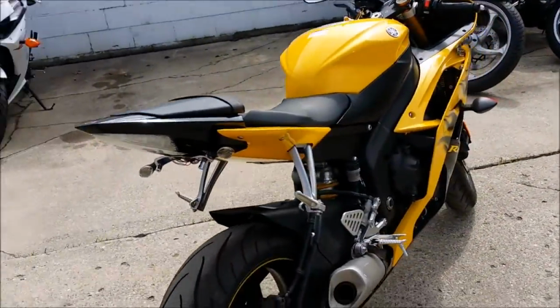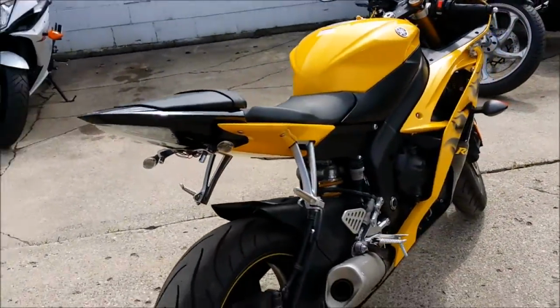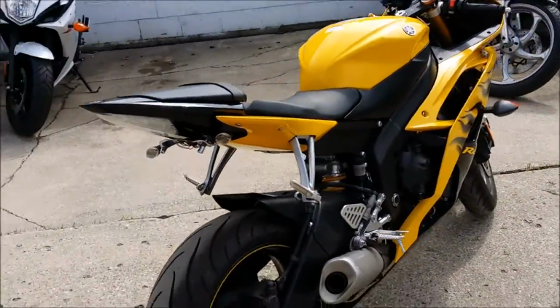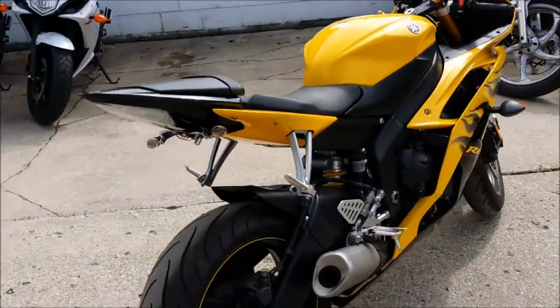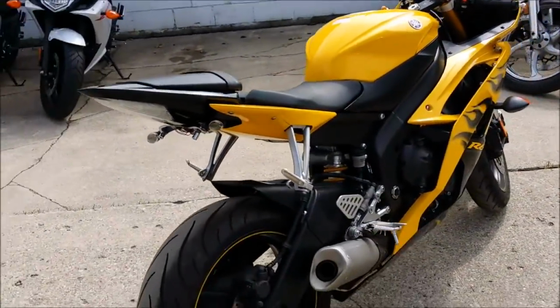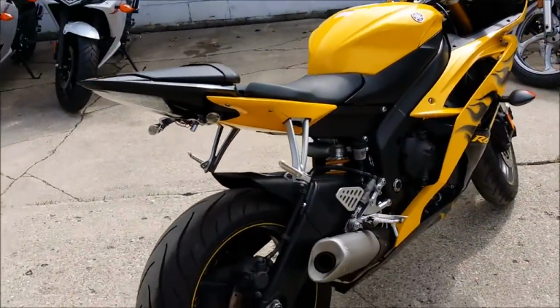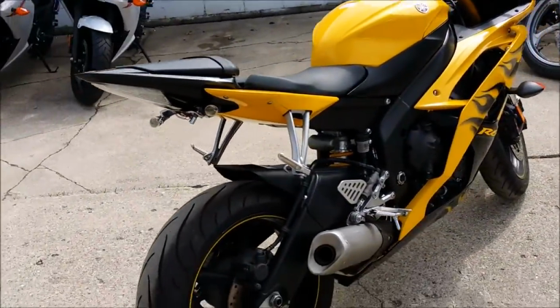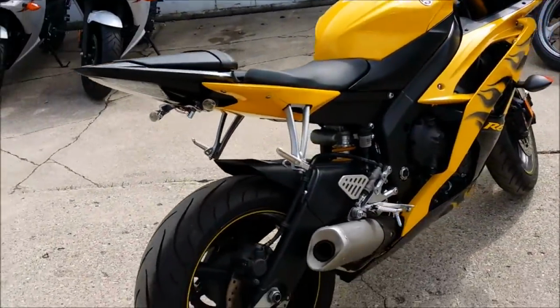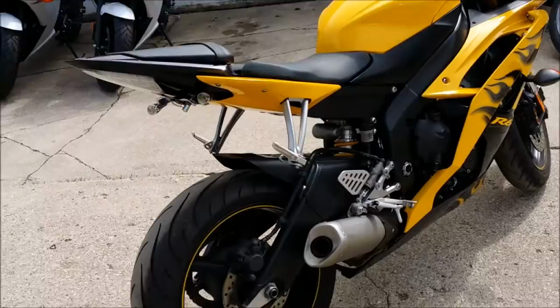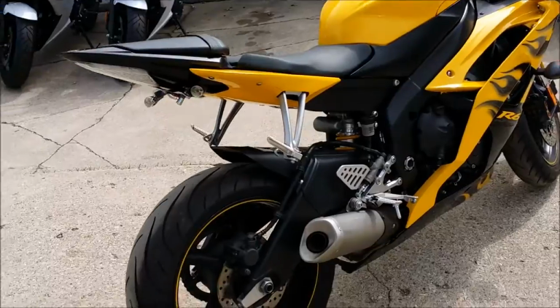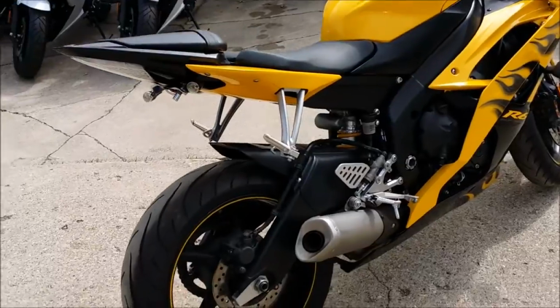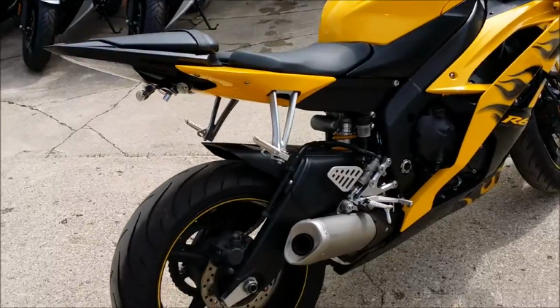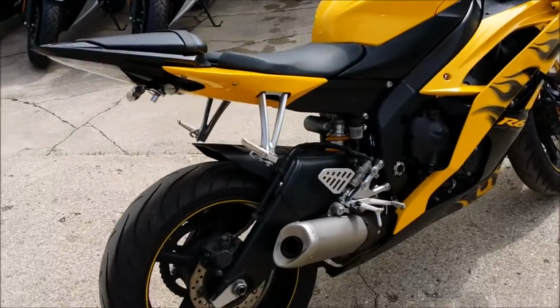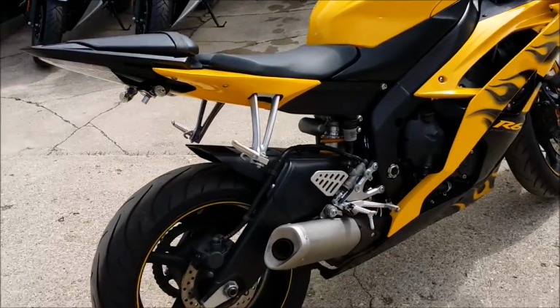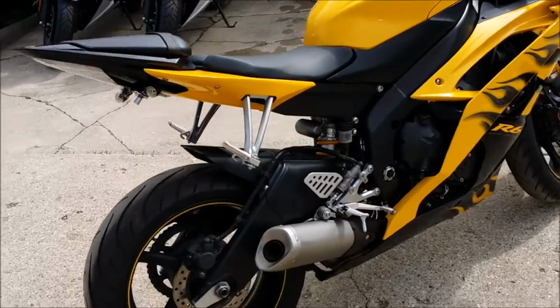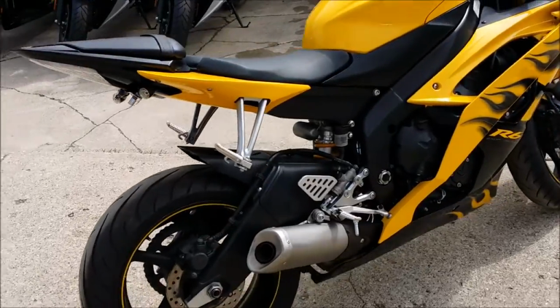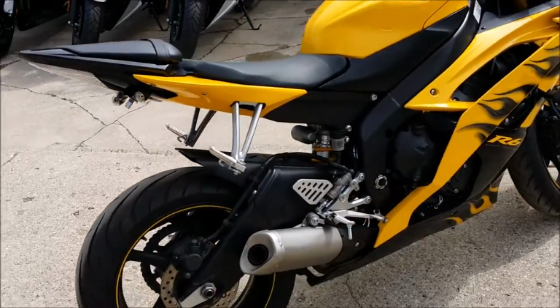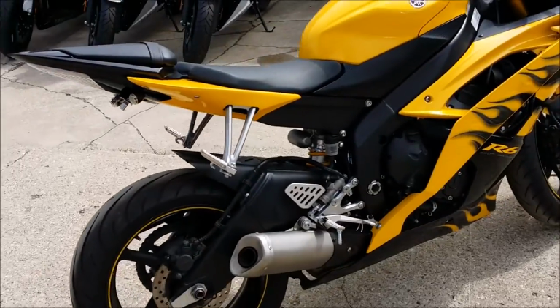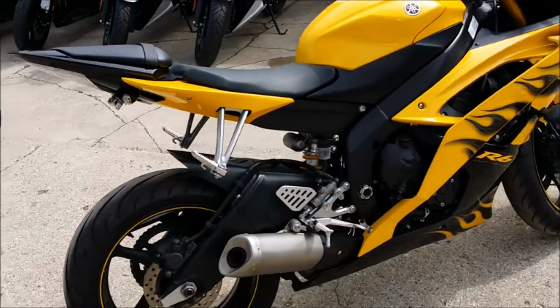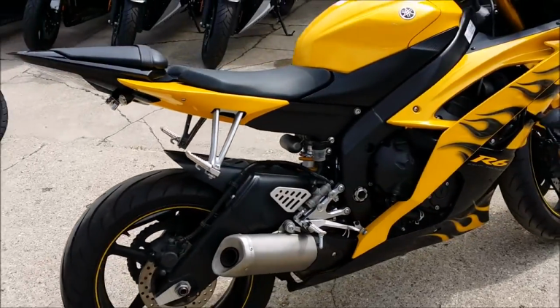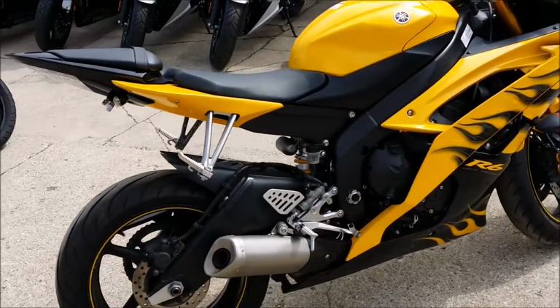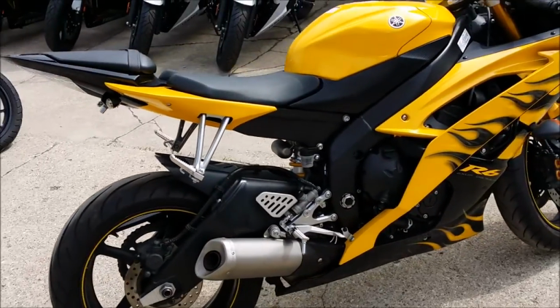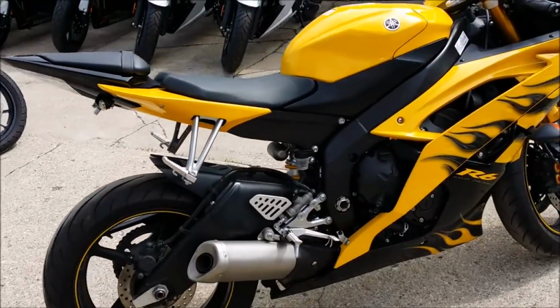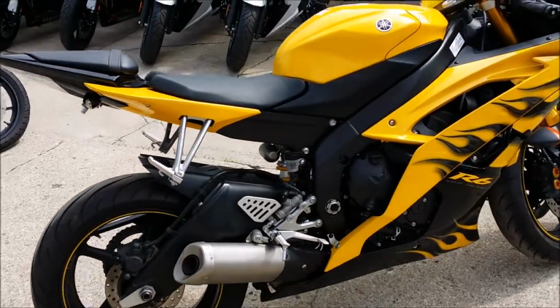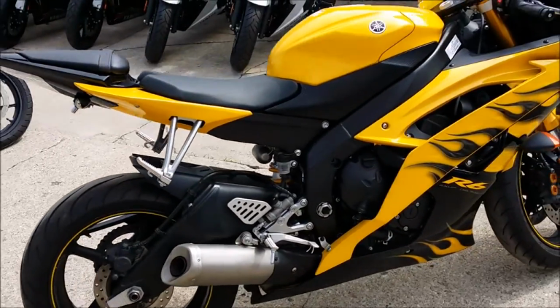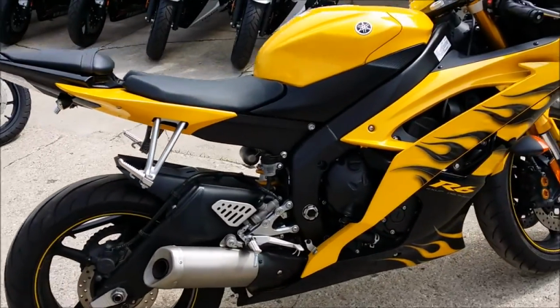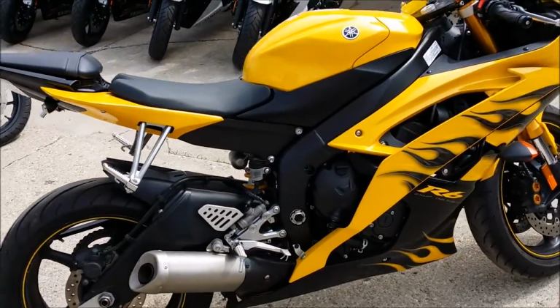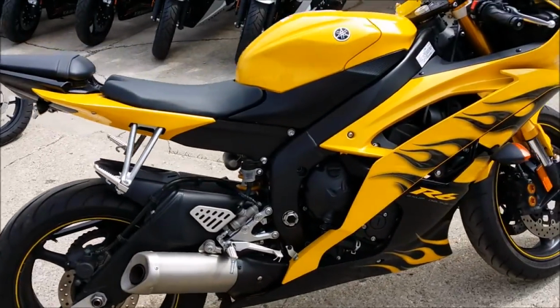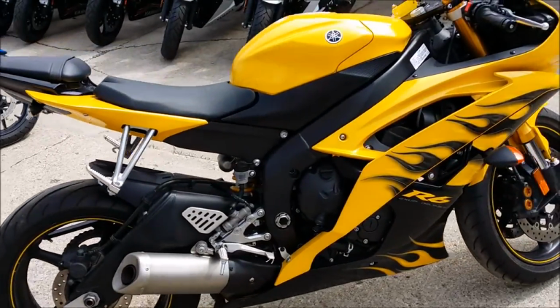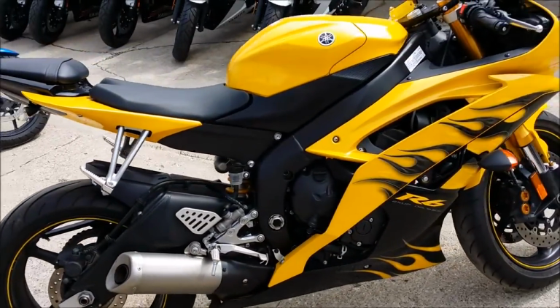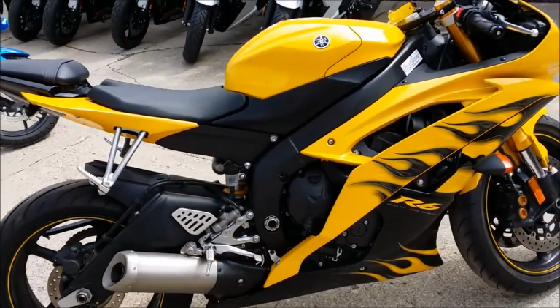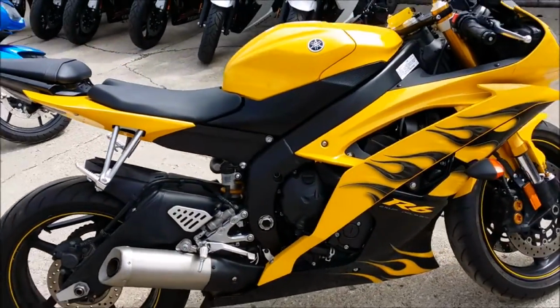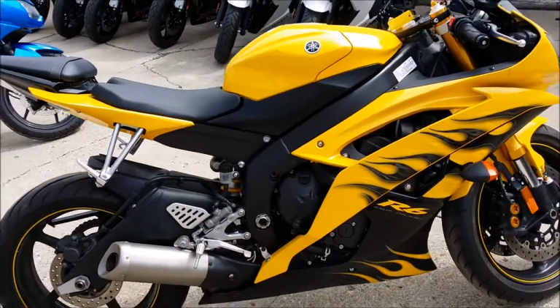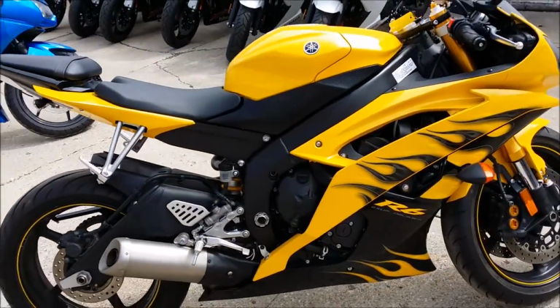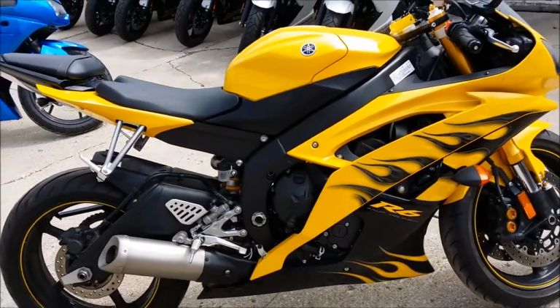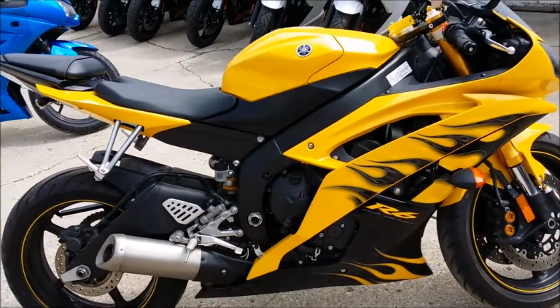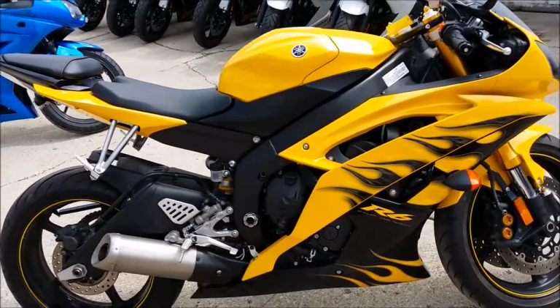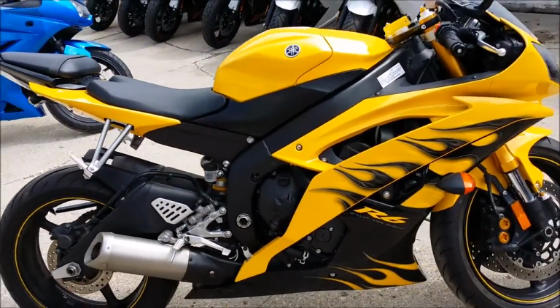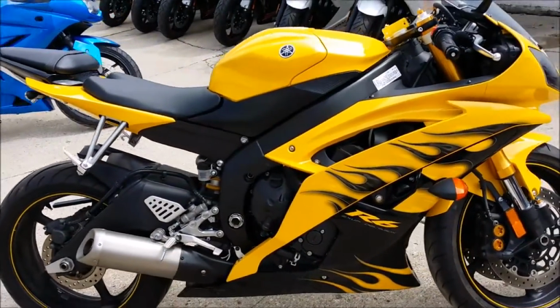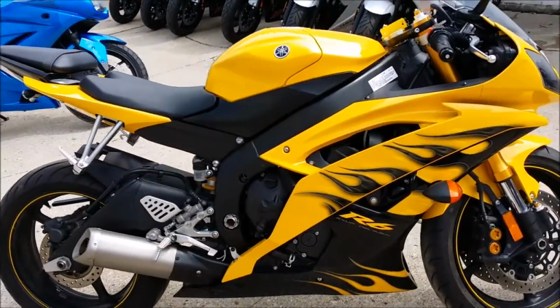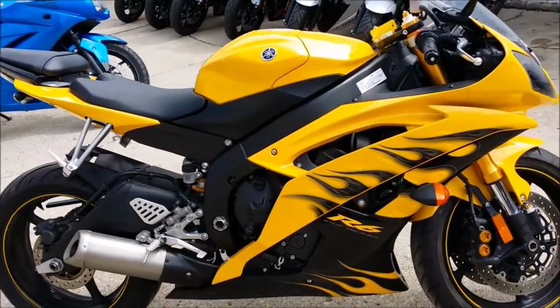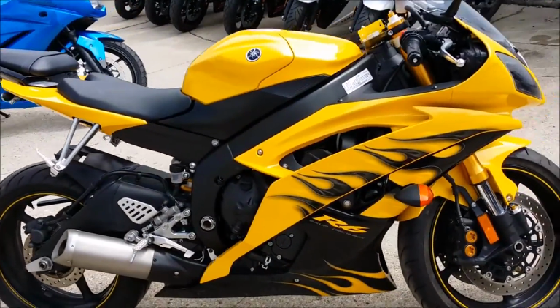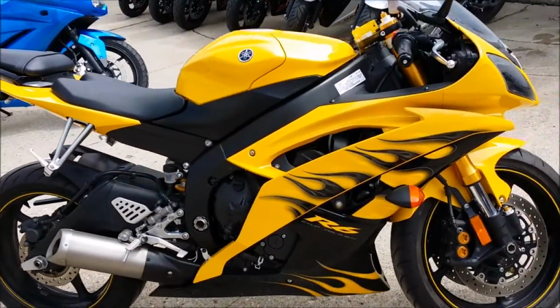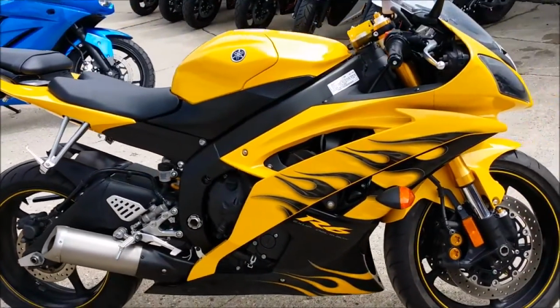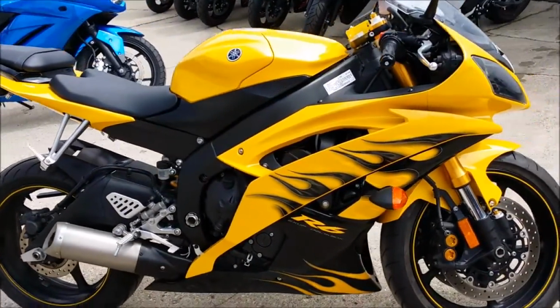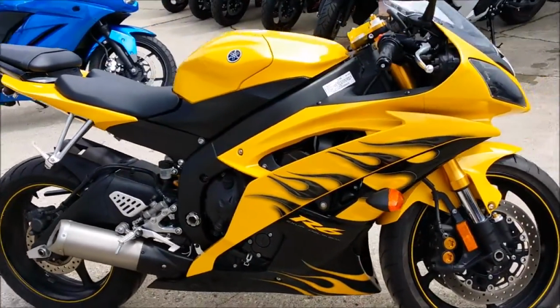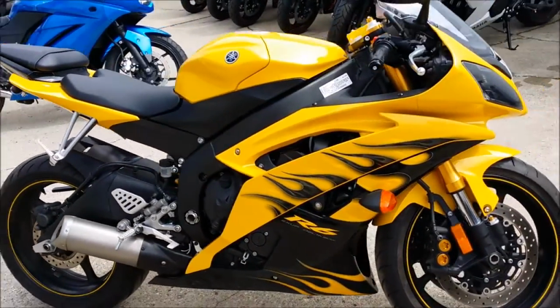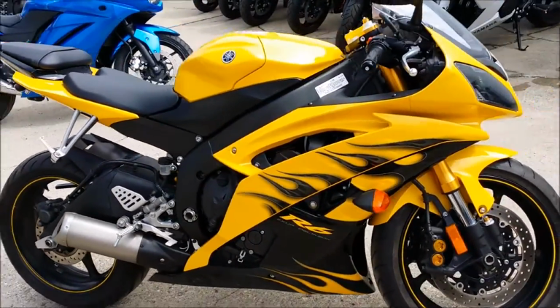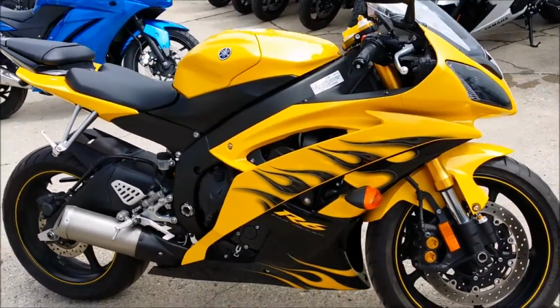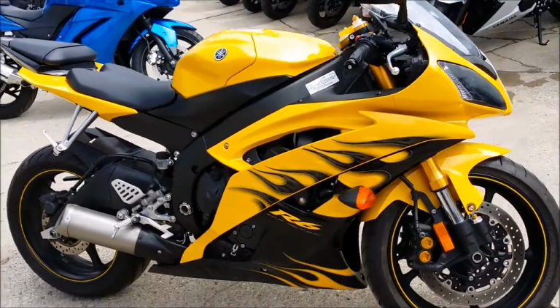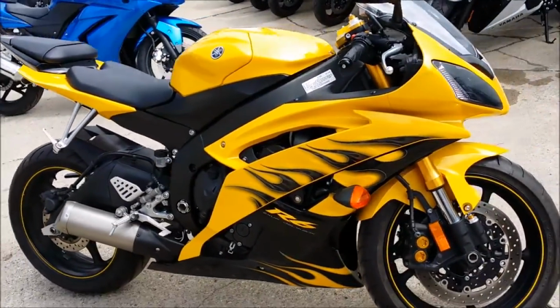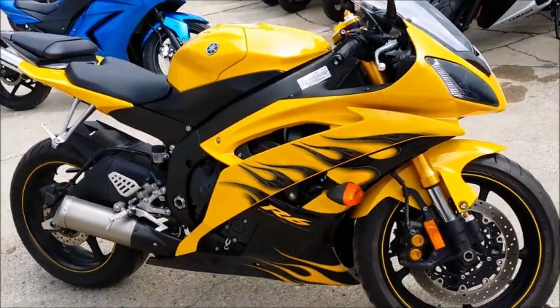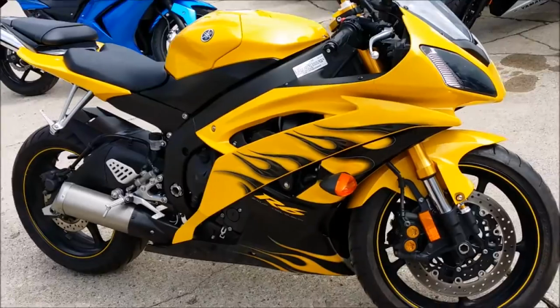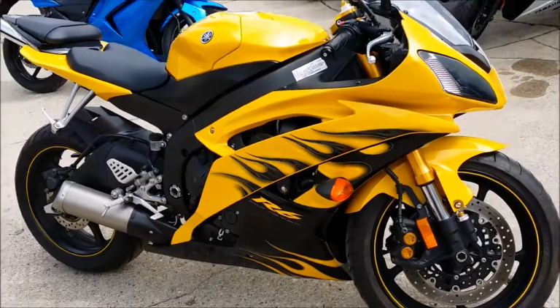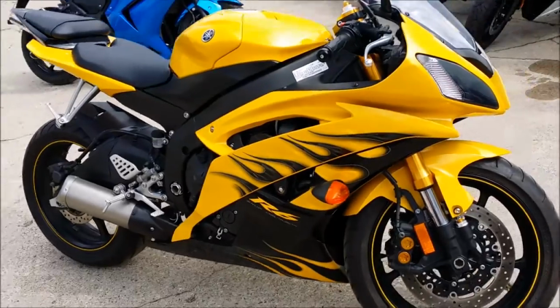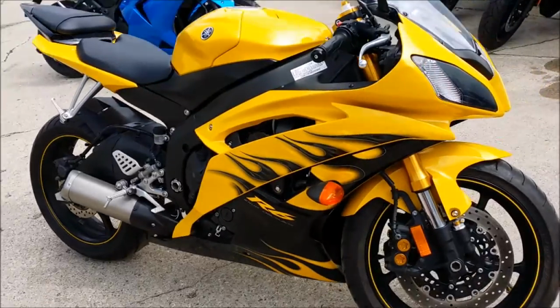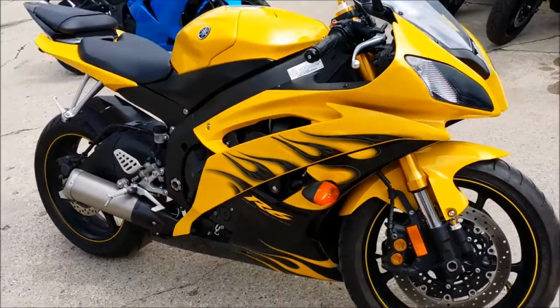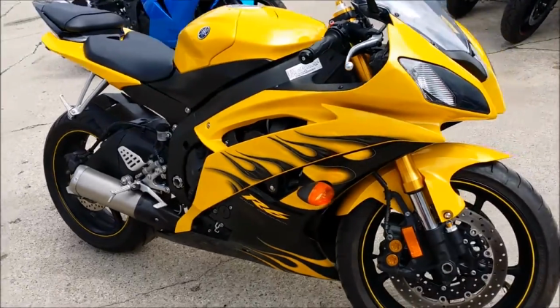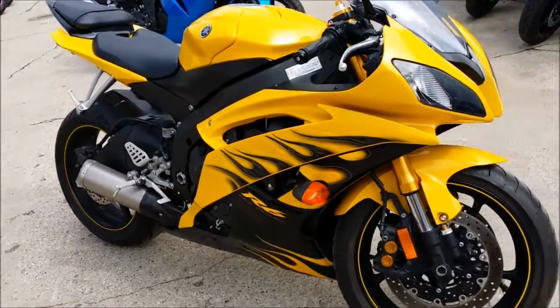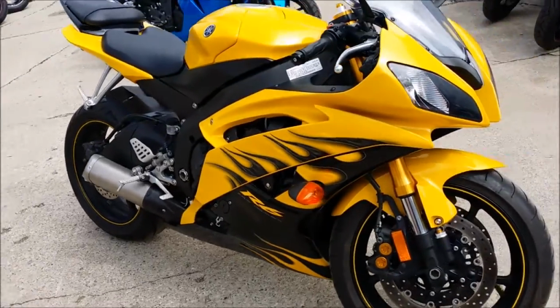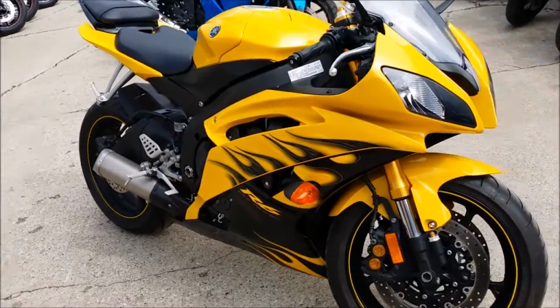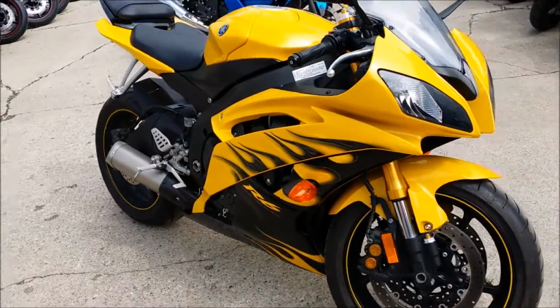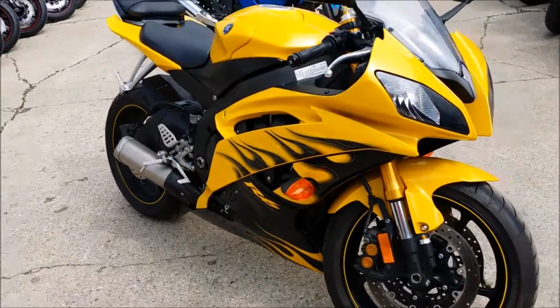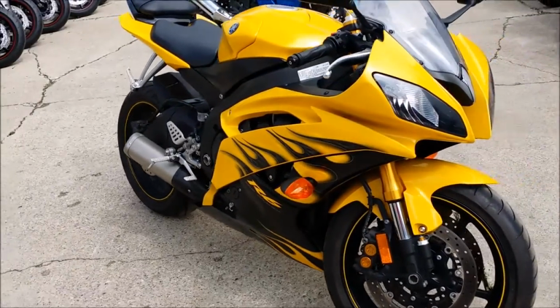Just serviced at an authorized Yamaha dealership, inspected, certified, and includes a one-year warranty. All for only $79.99.